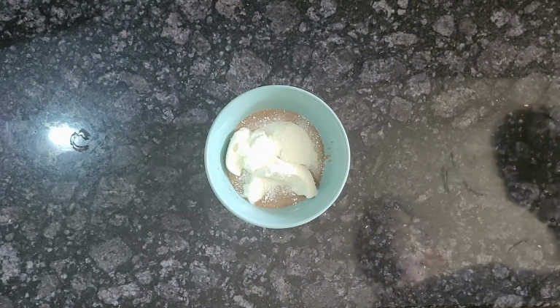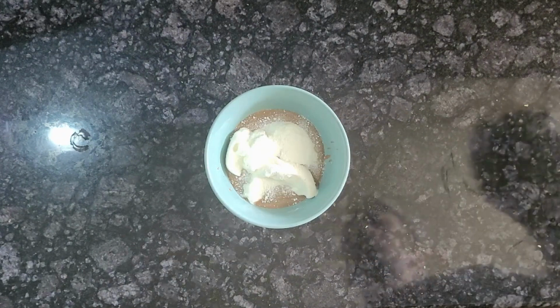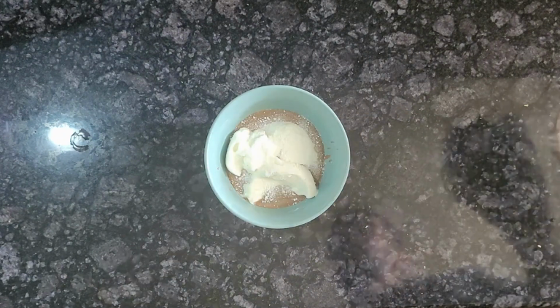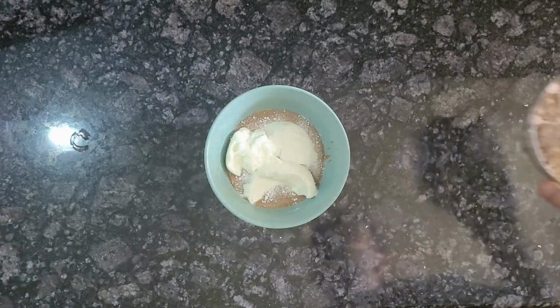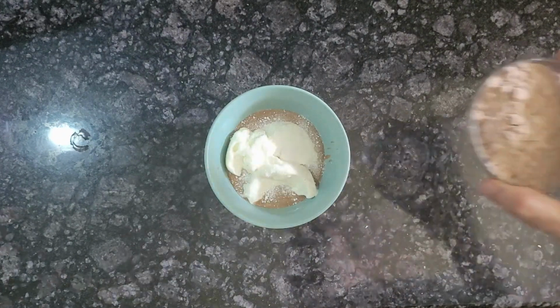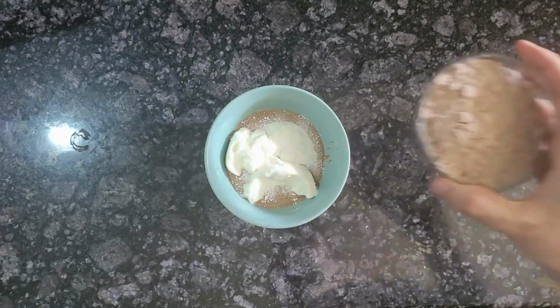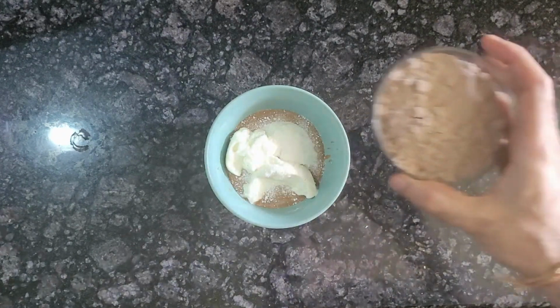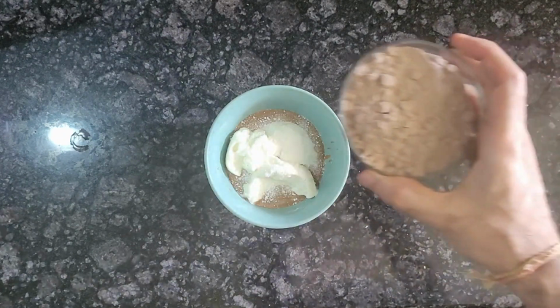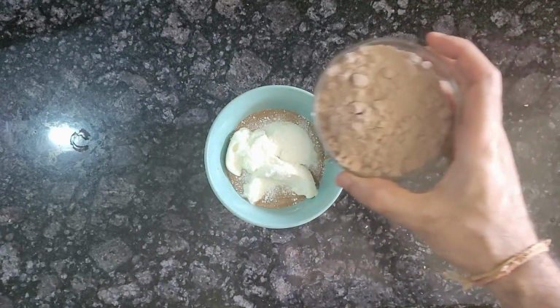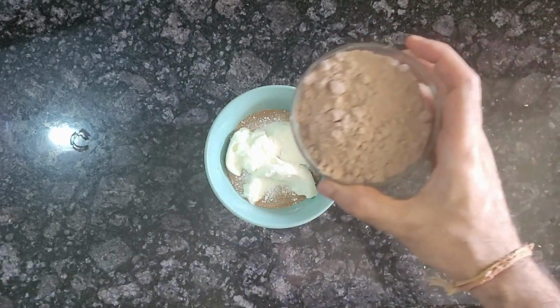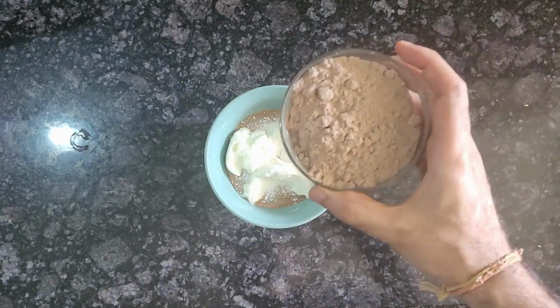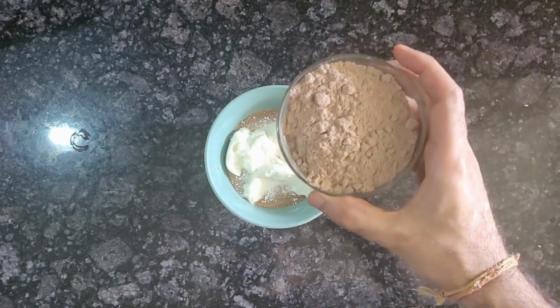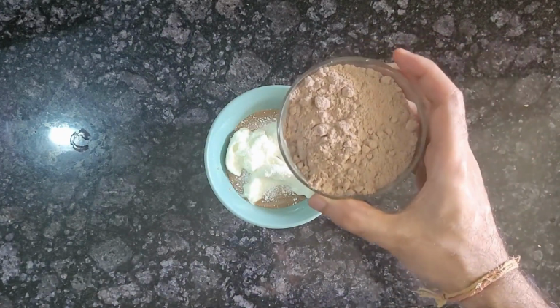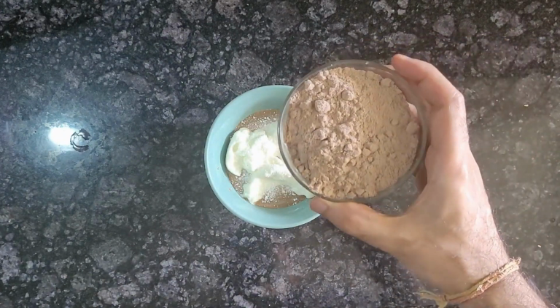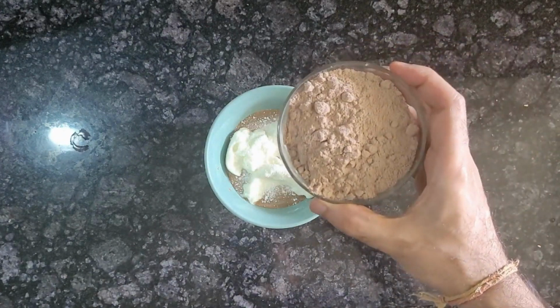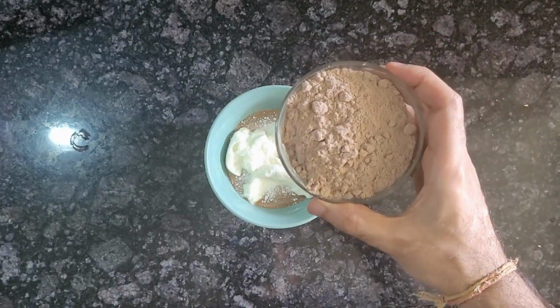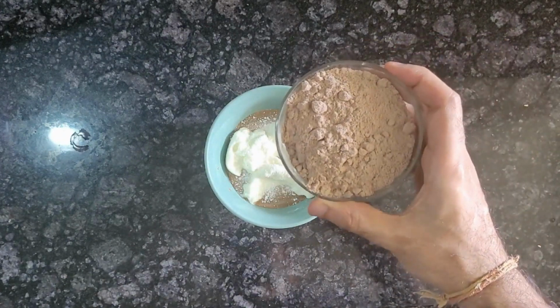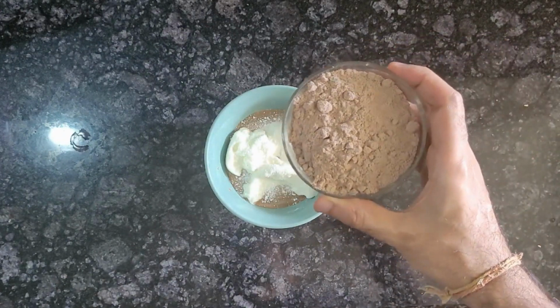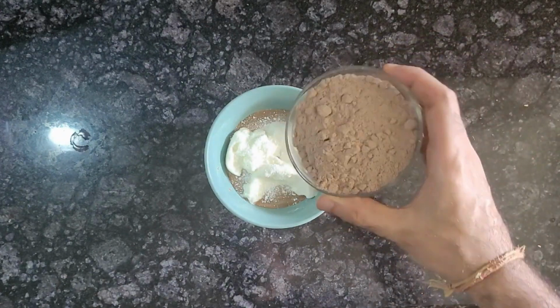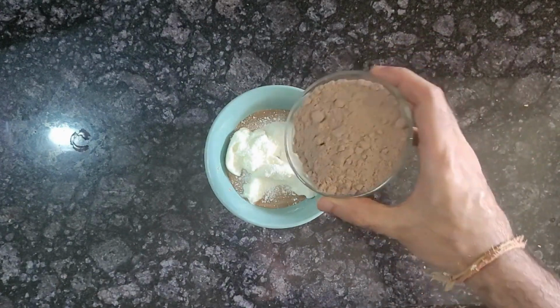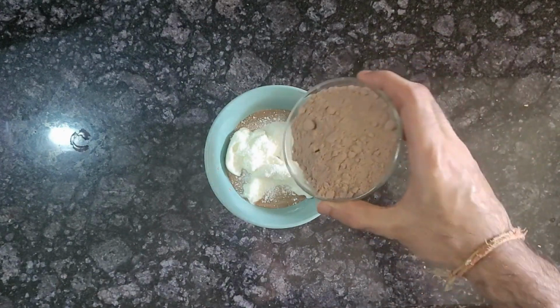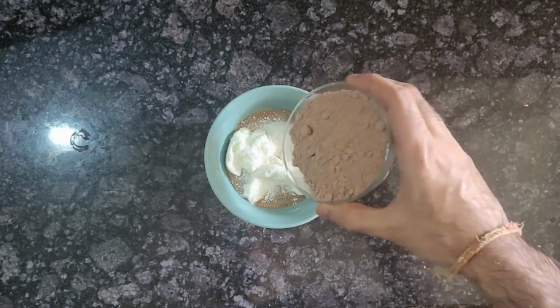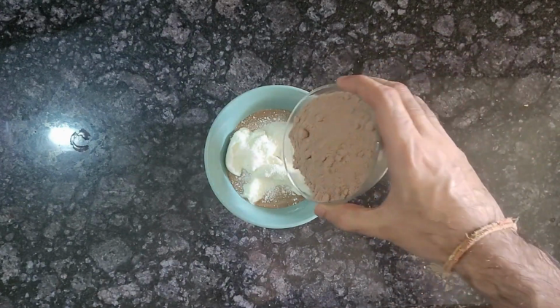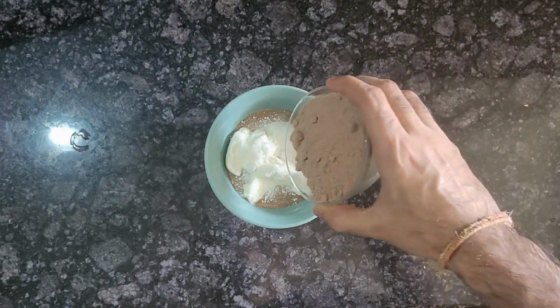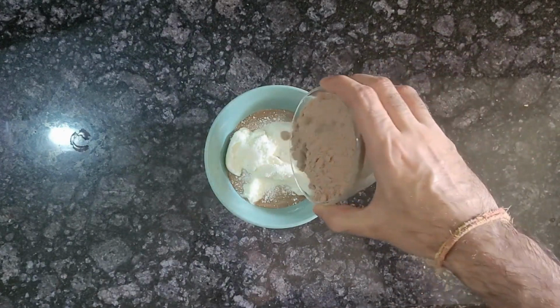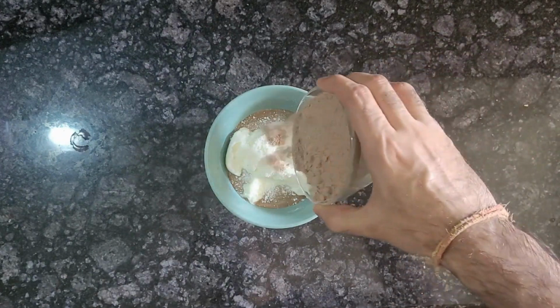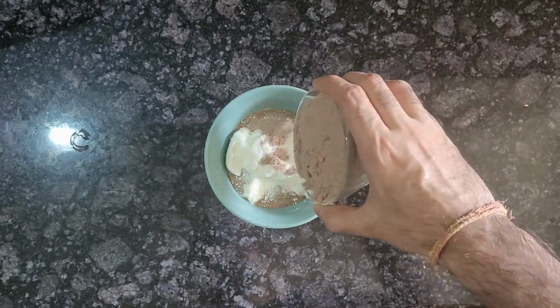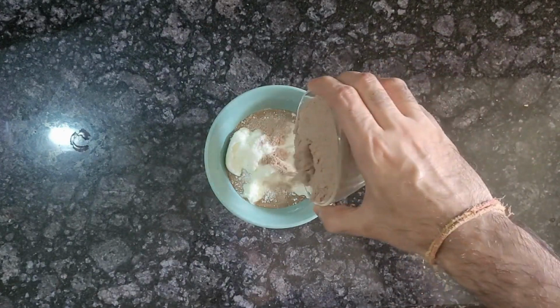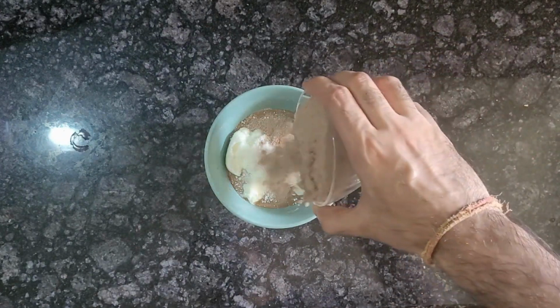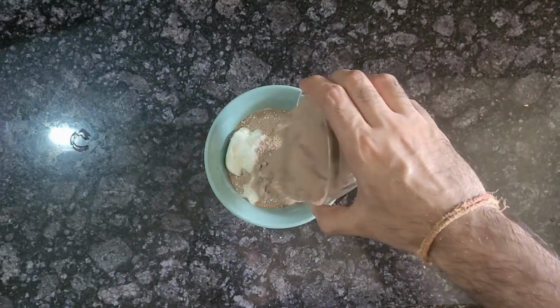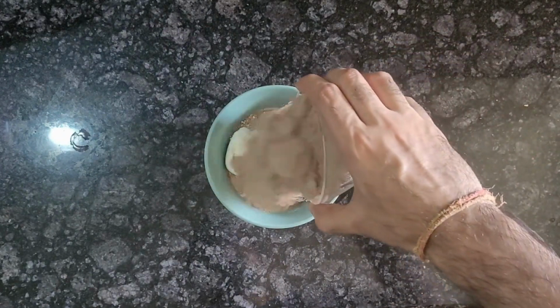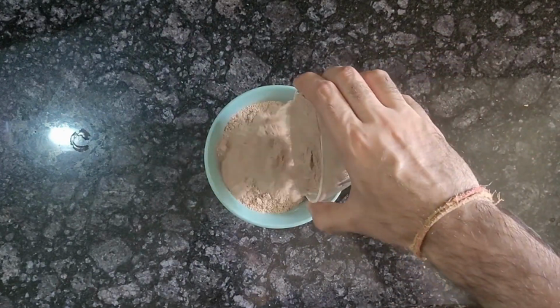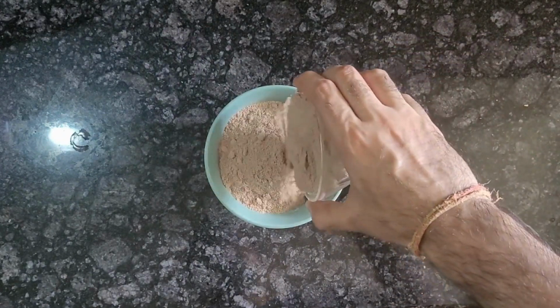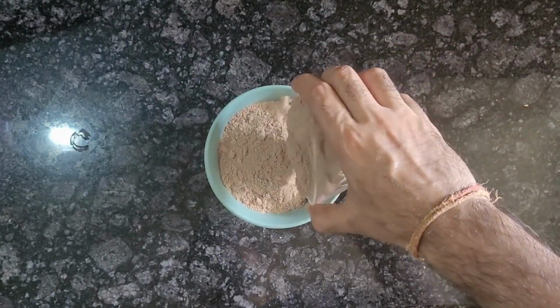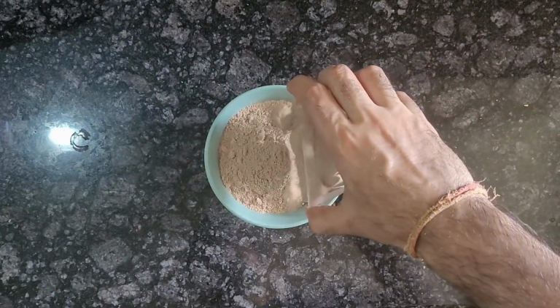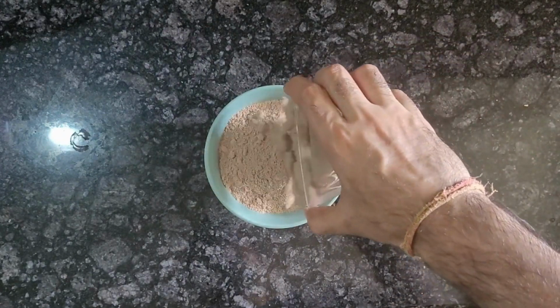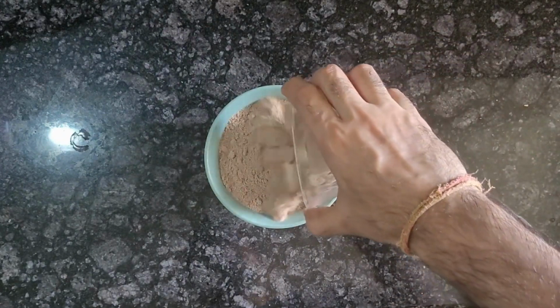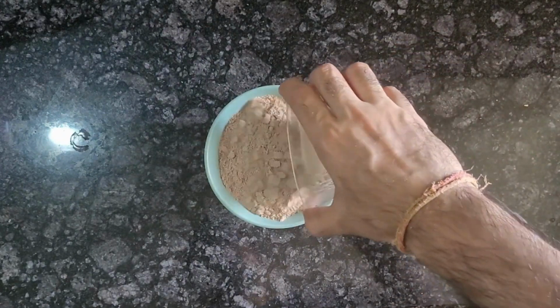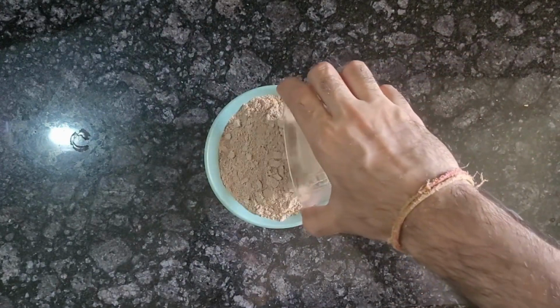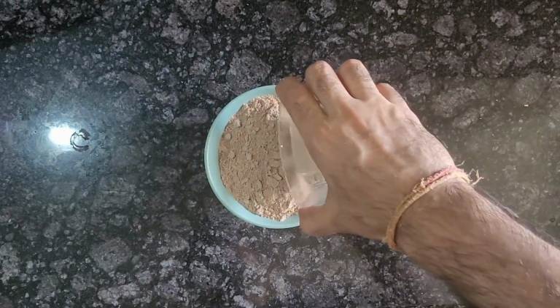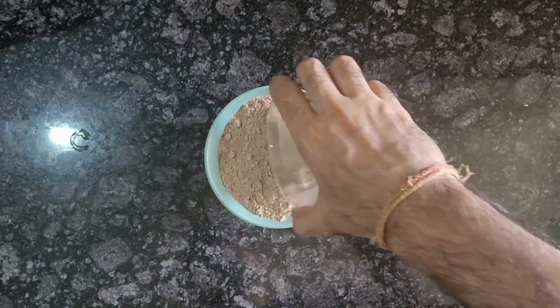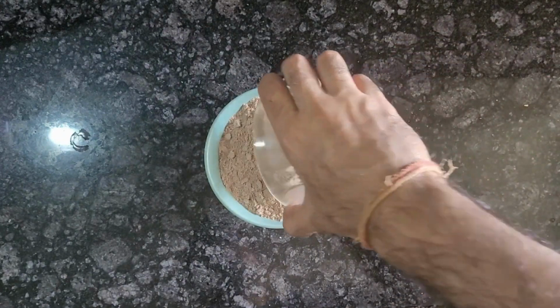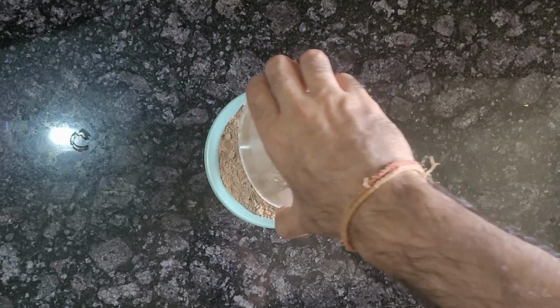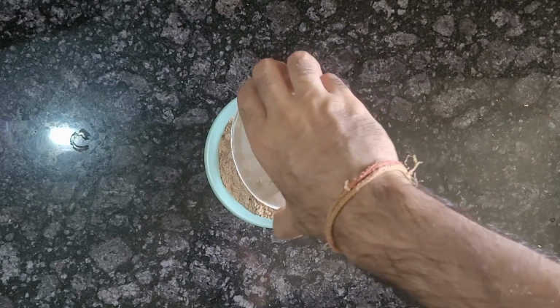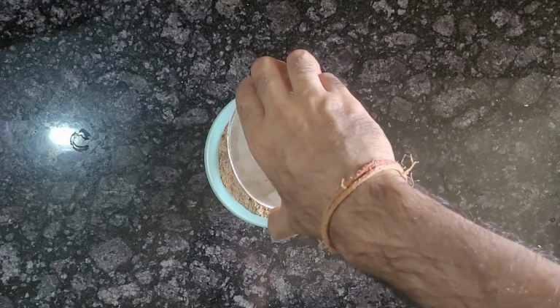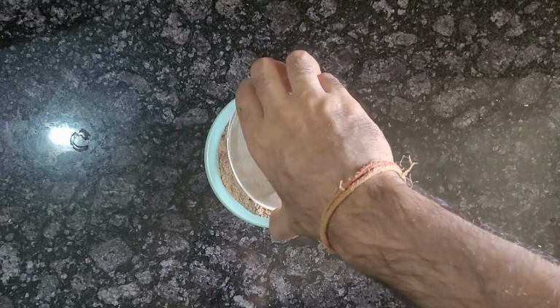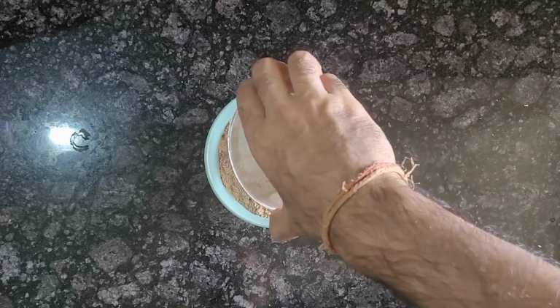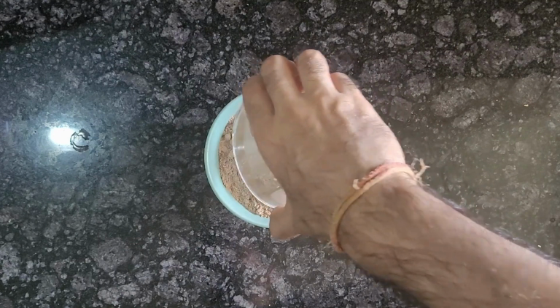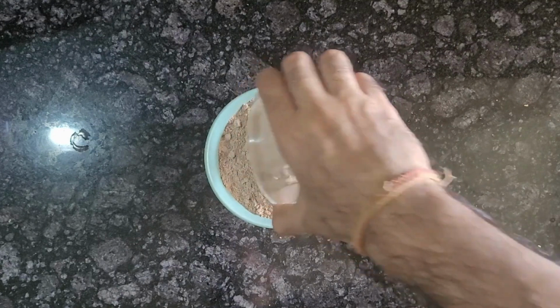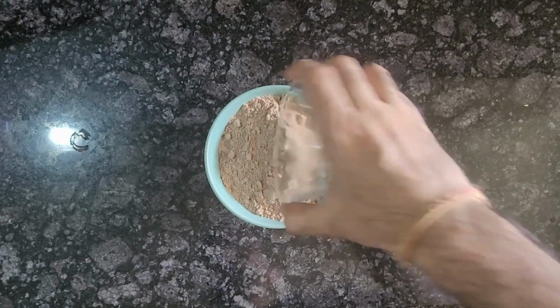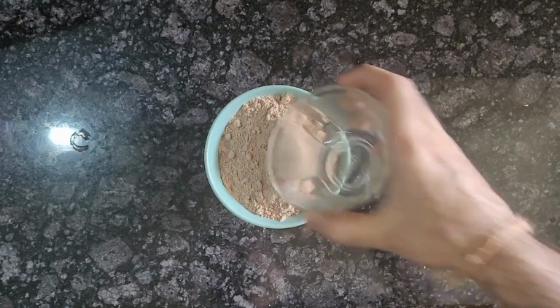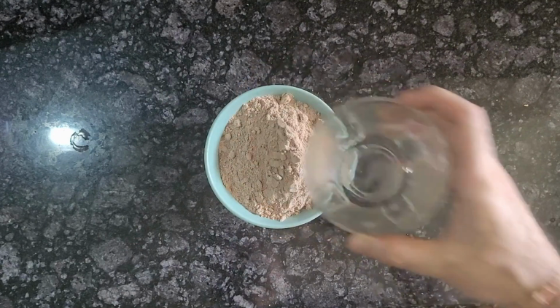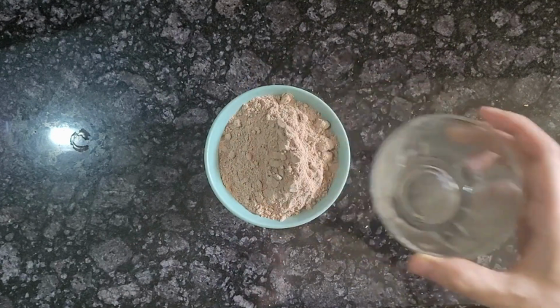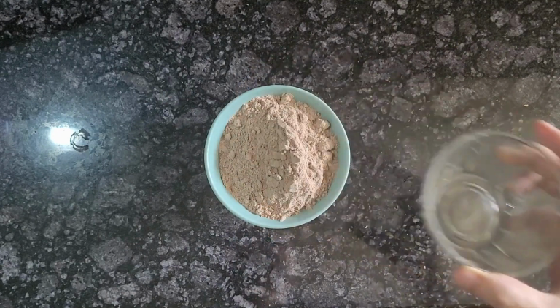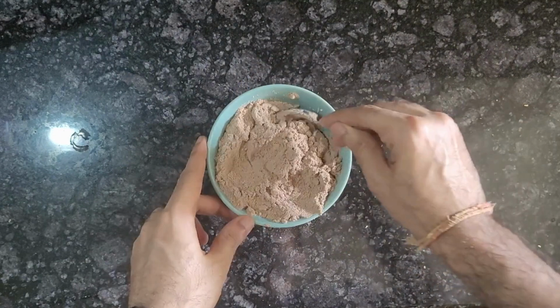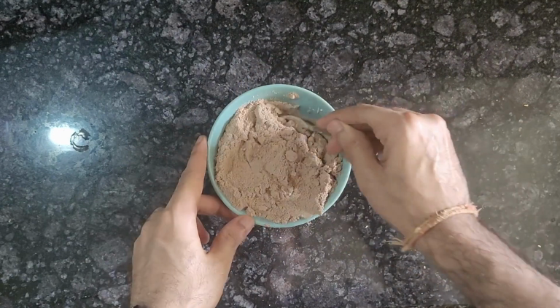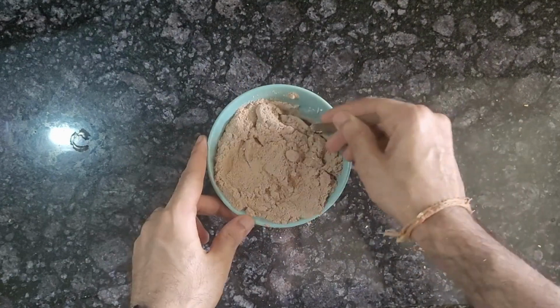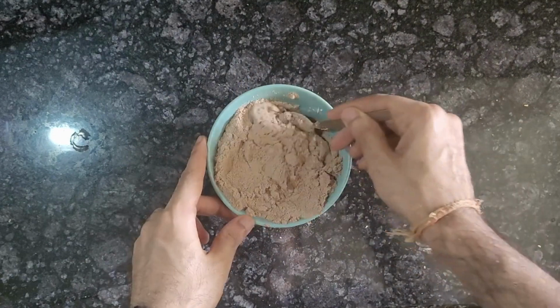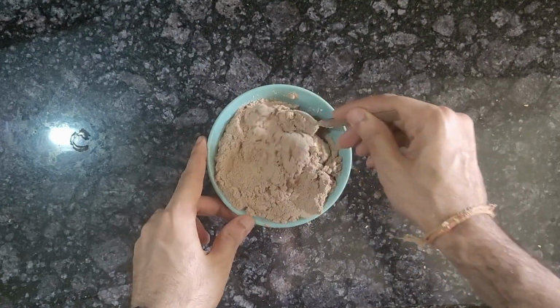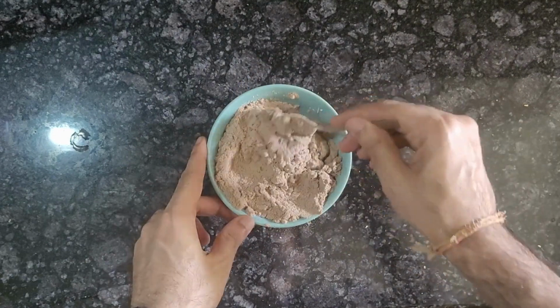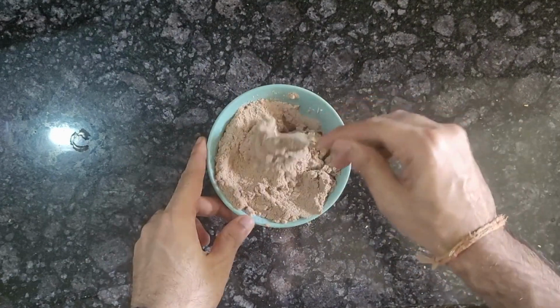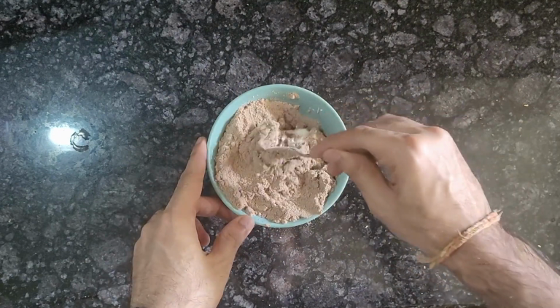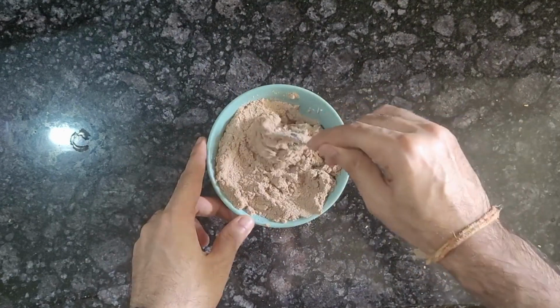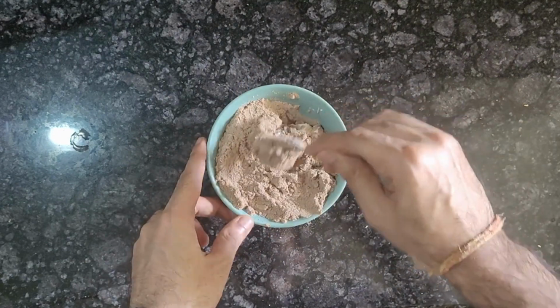Then add whey protein of your choice. I prefer ice cream or chocolate flavour. And then mix it all together.